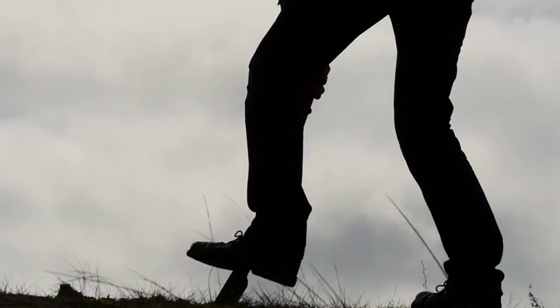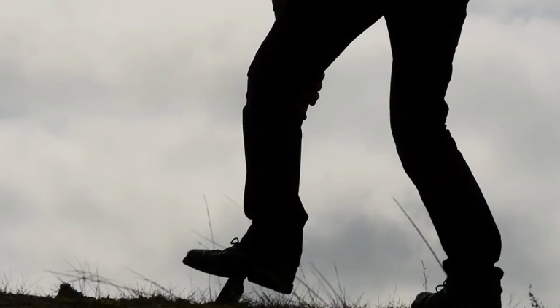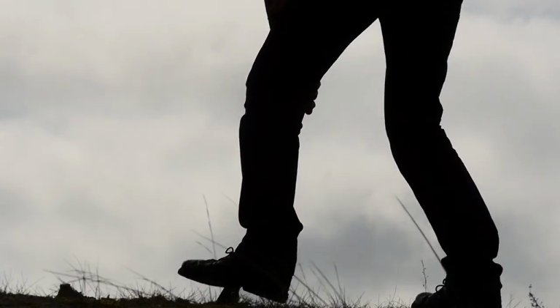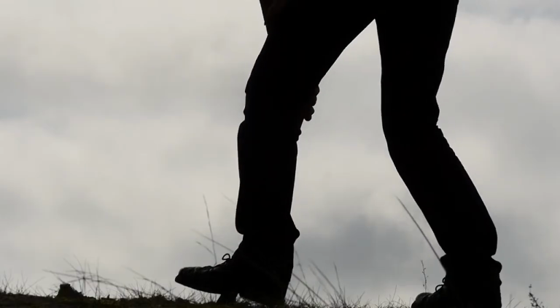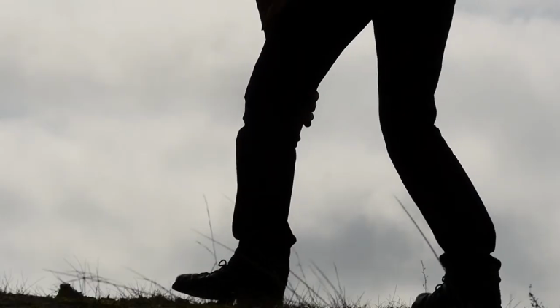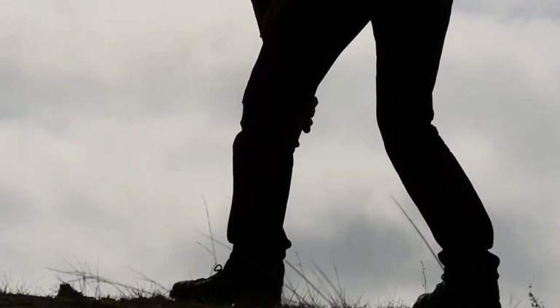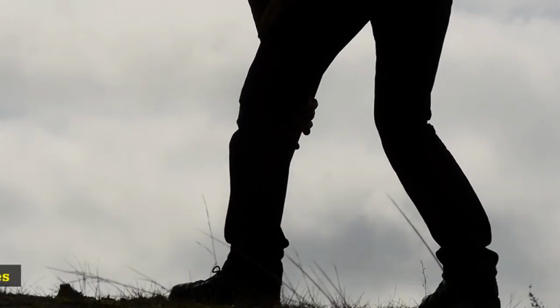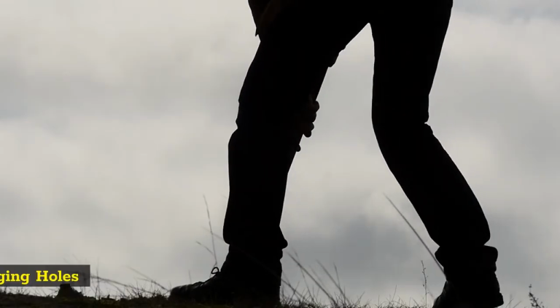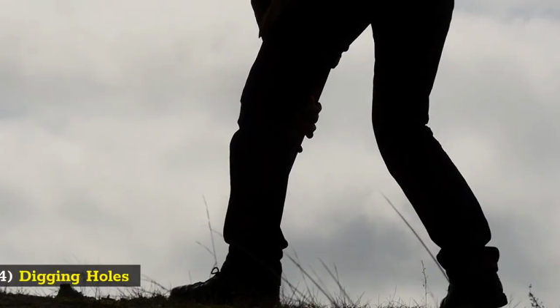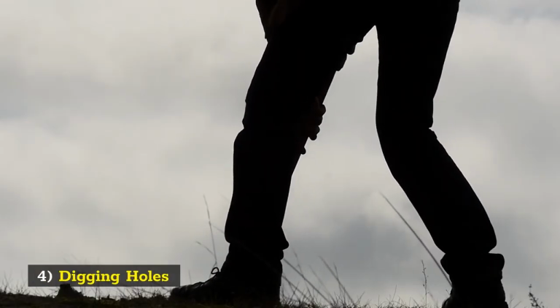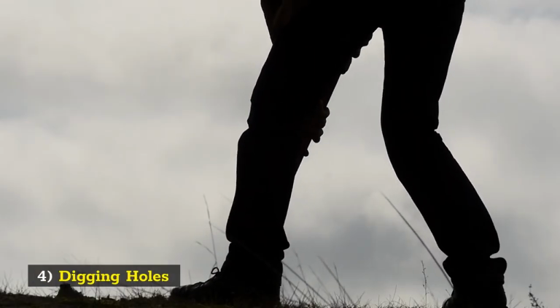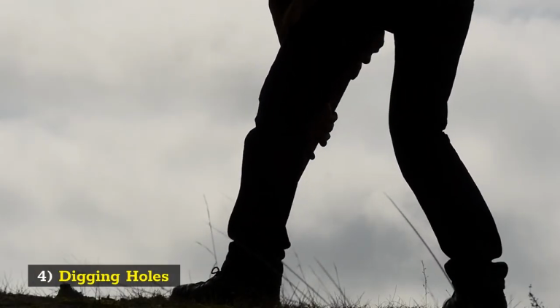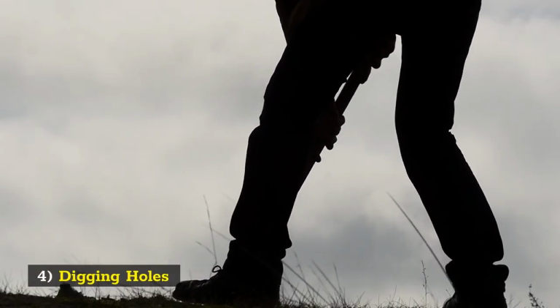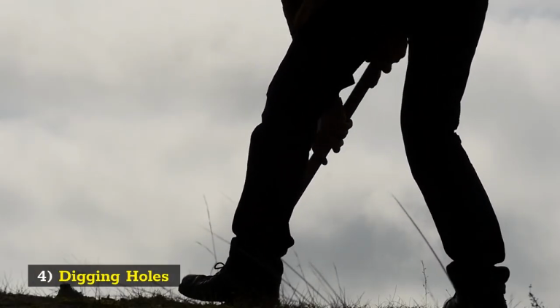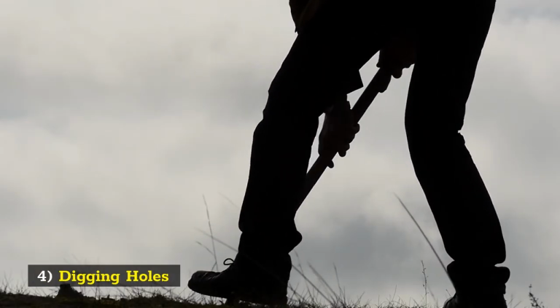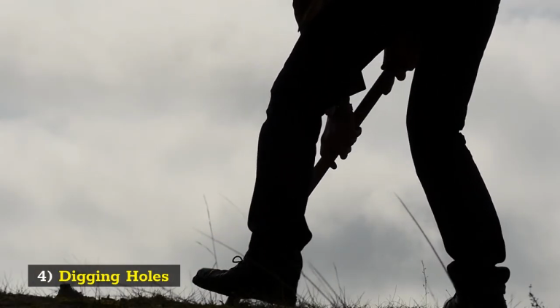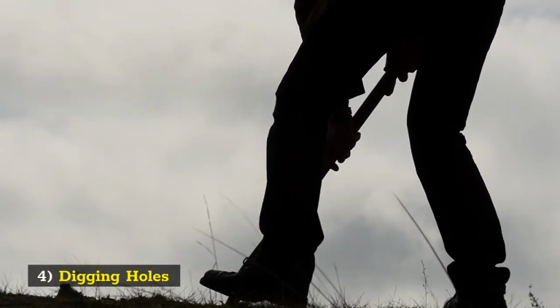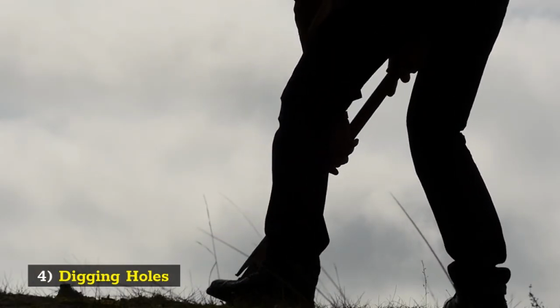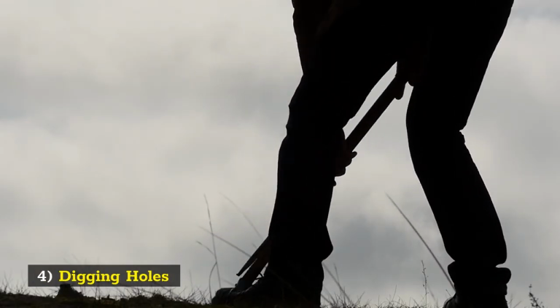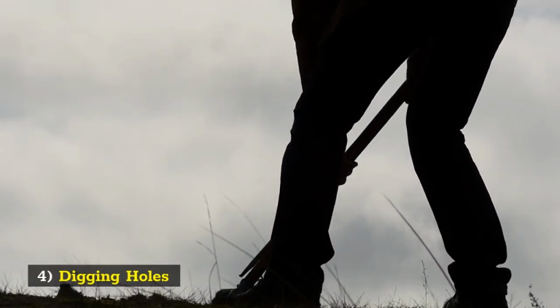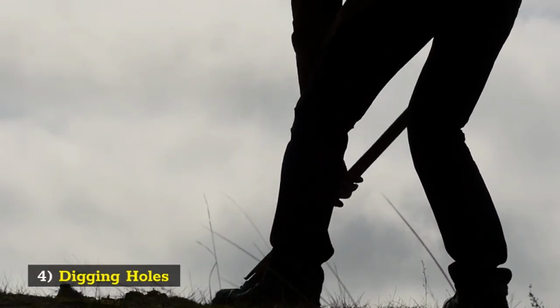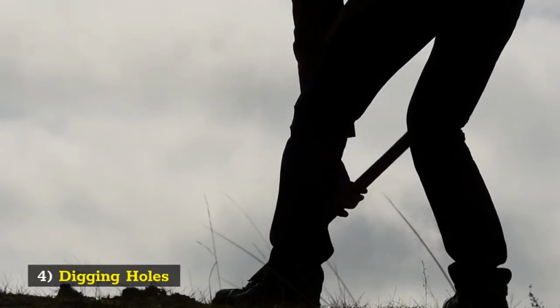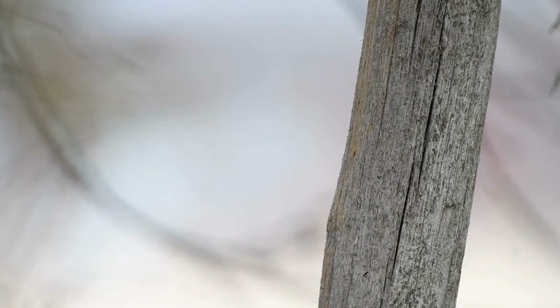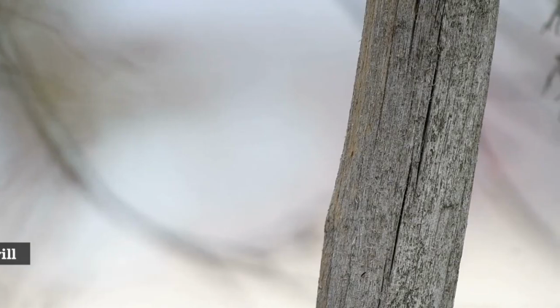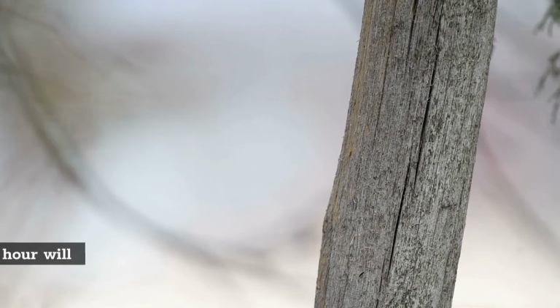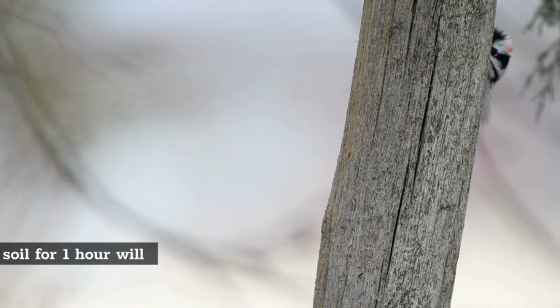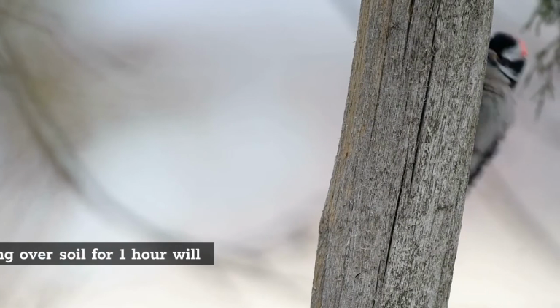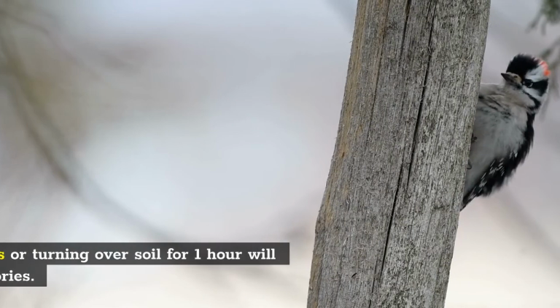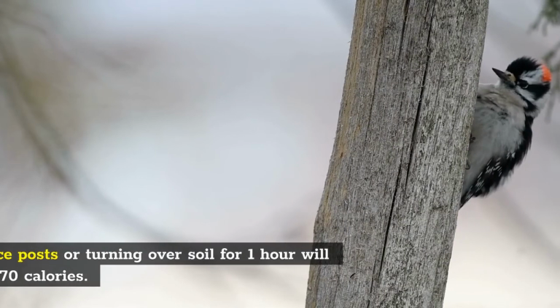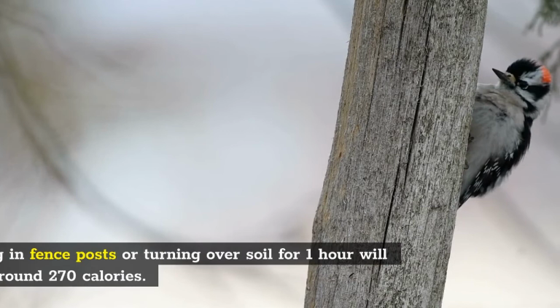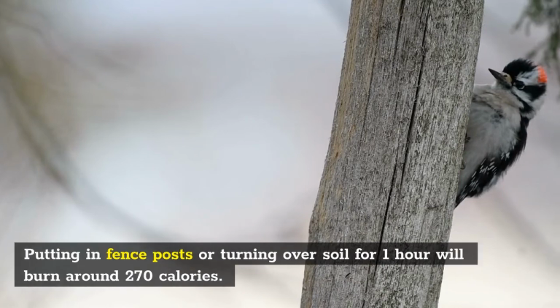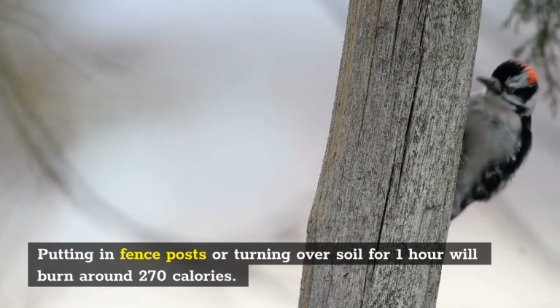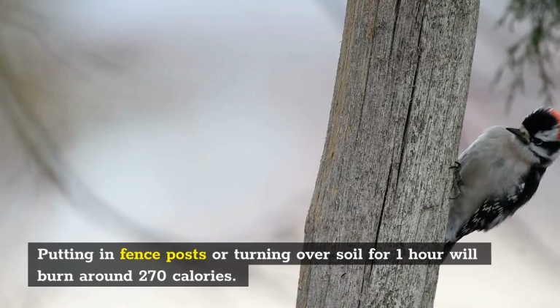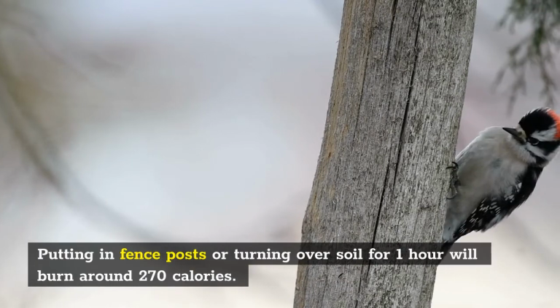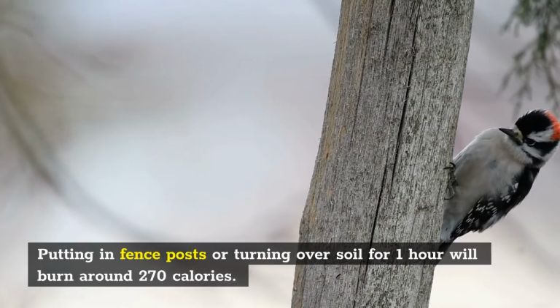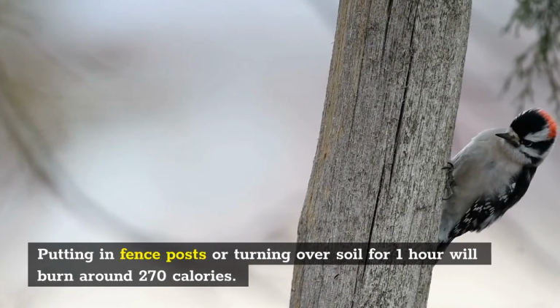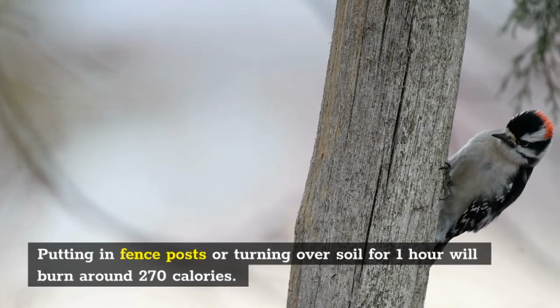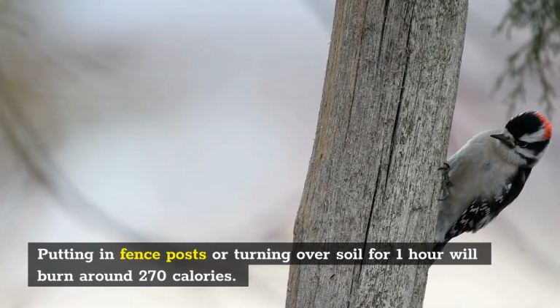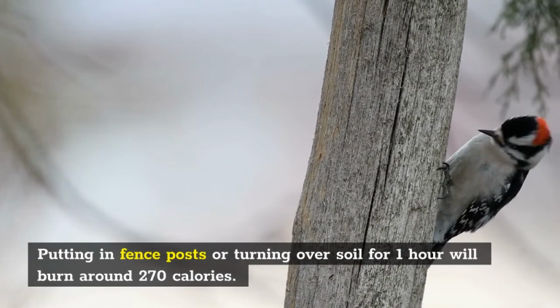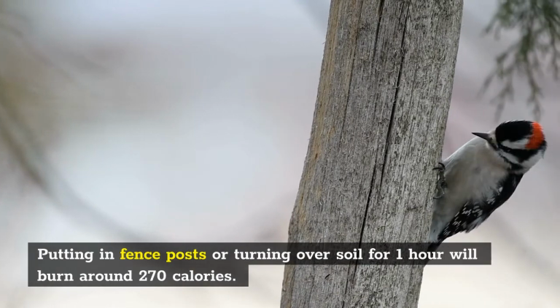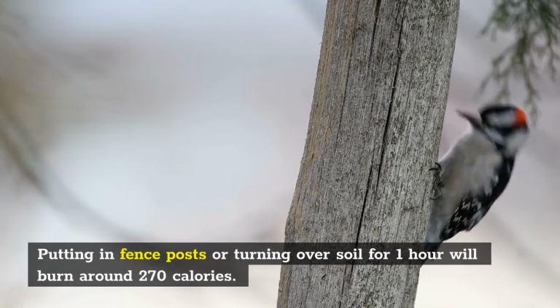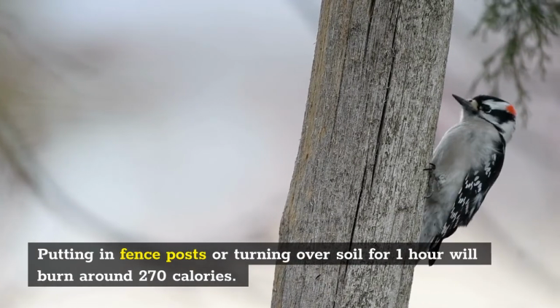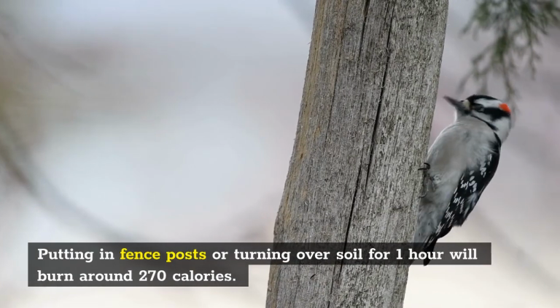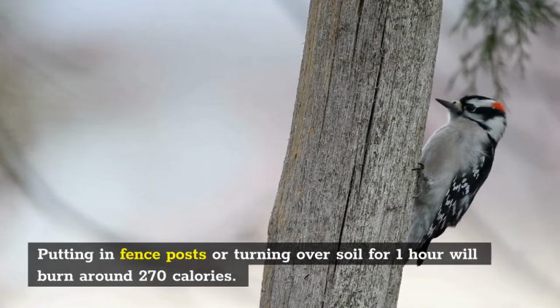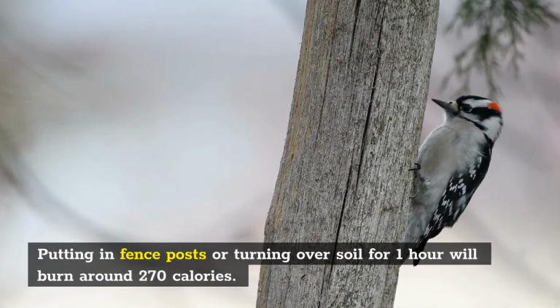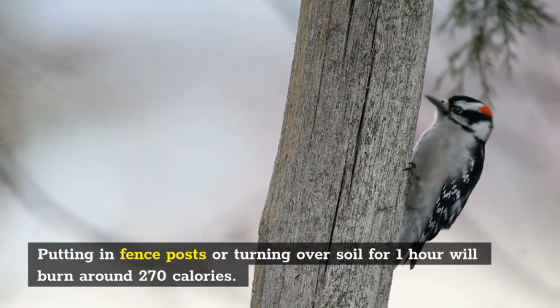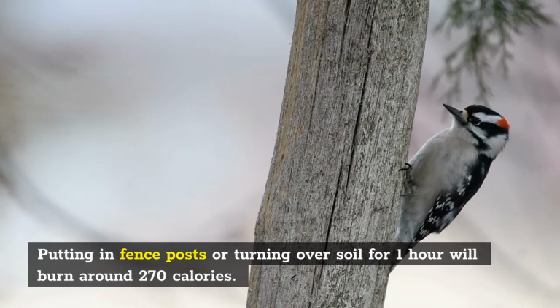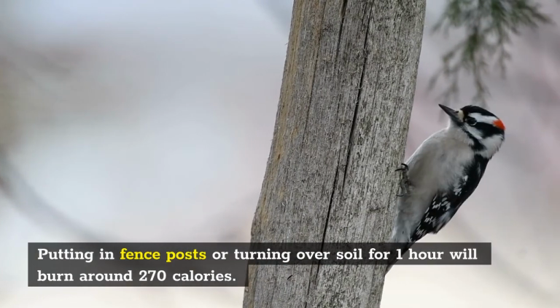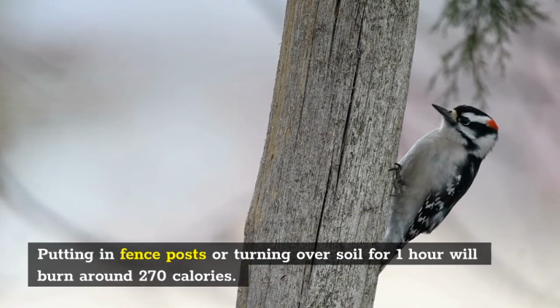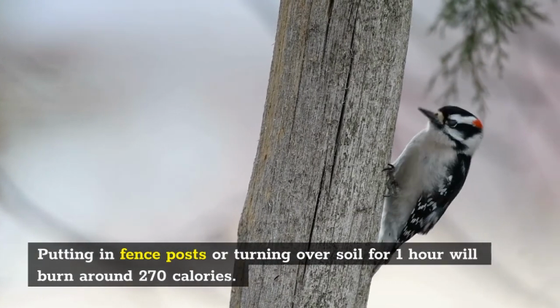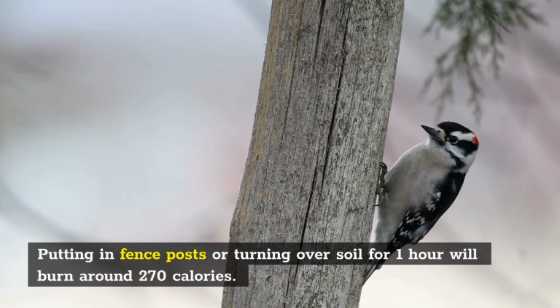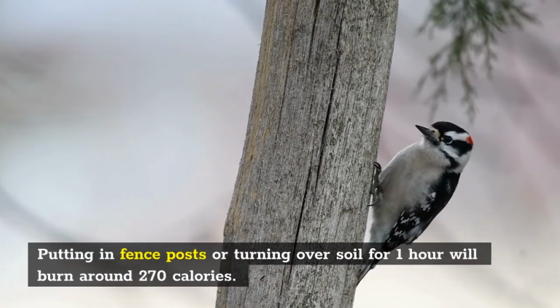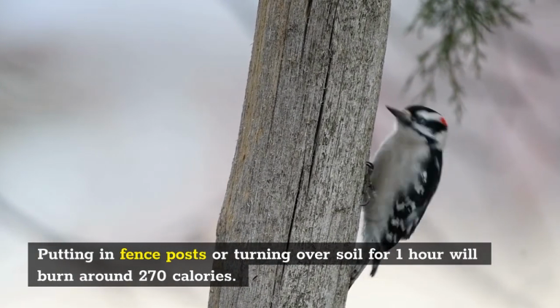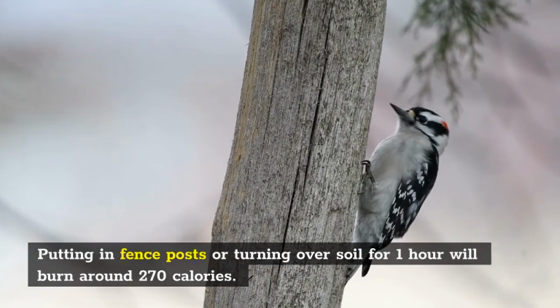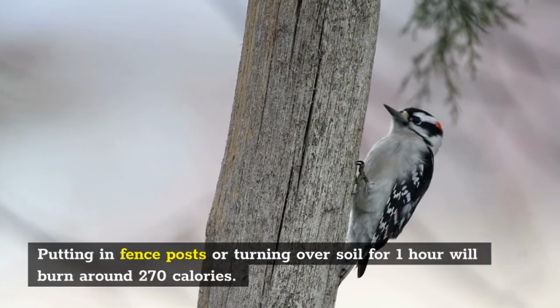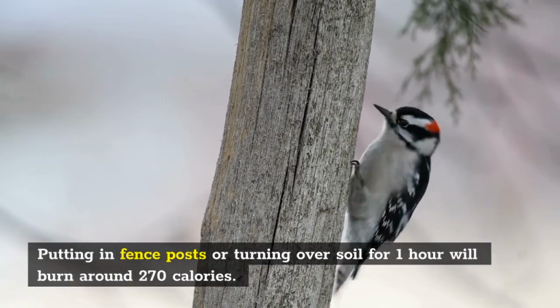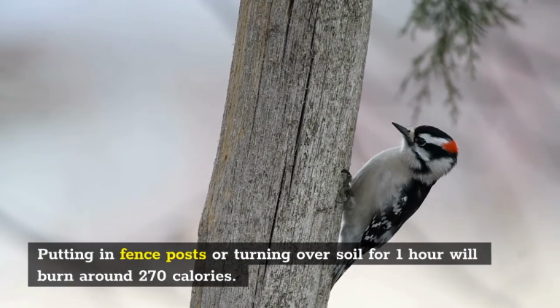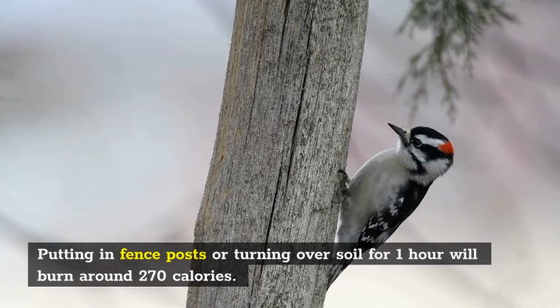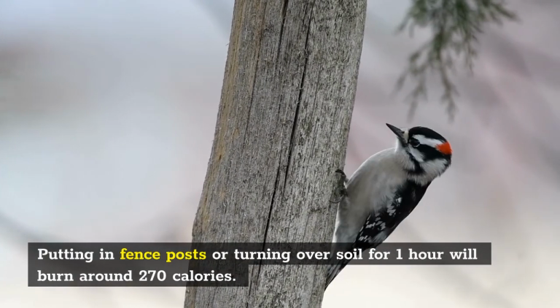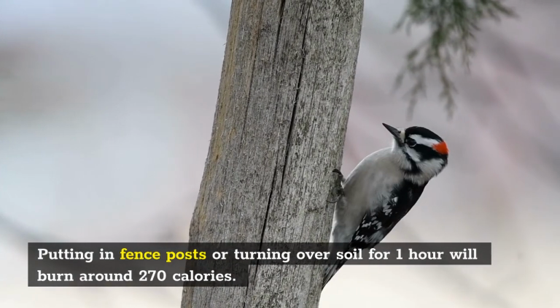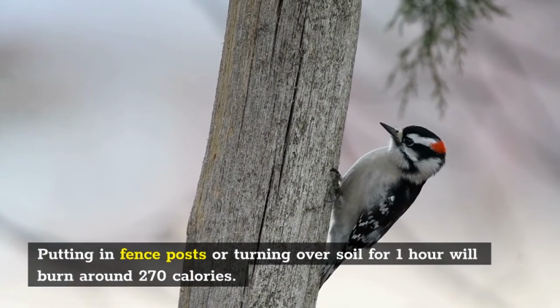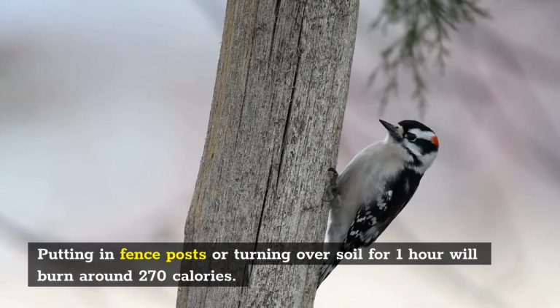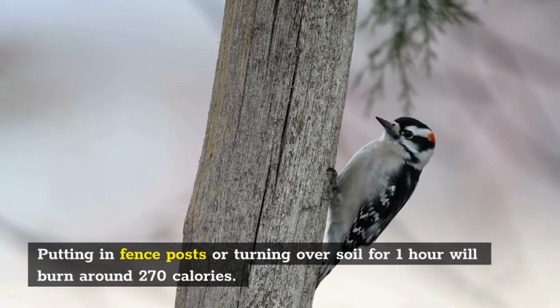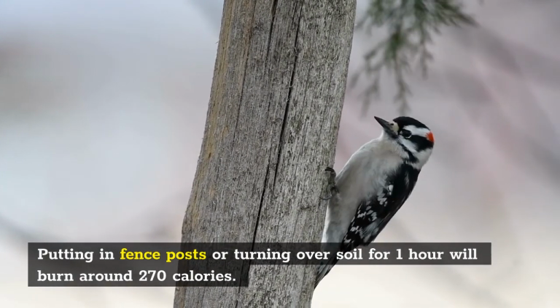4. Digging Holes. Putting in fence posts or turning over soil for 1 hour will burn around 270 calories.